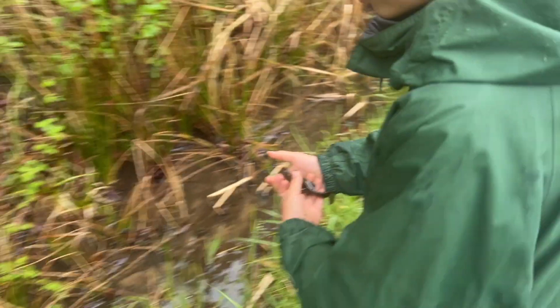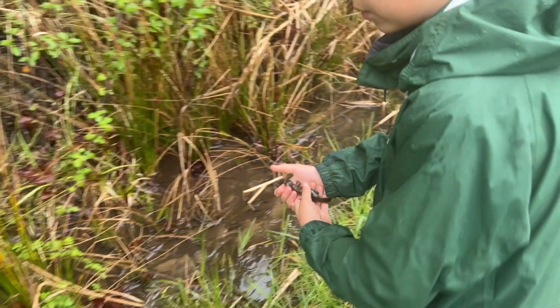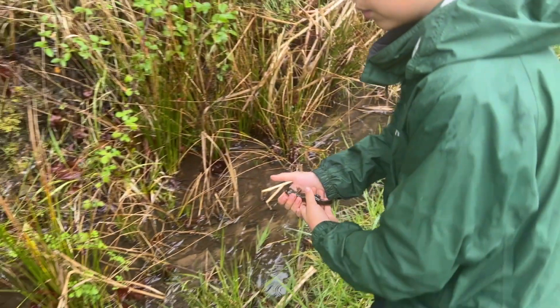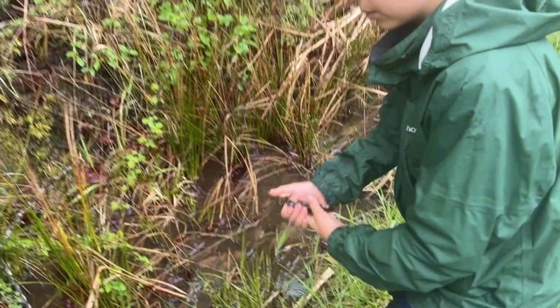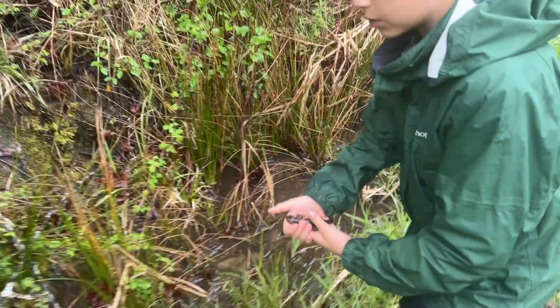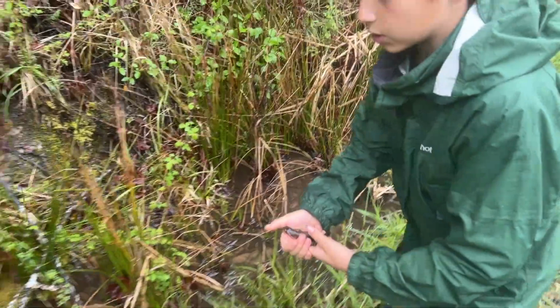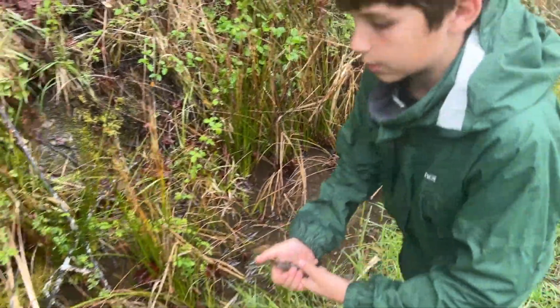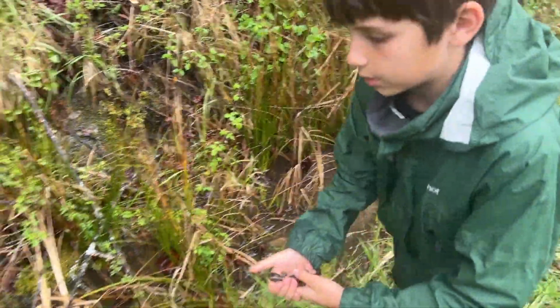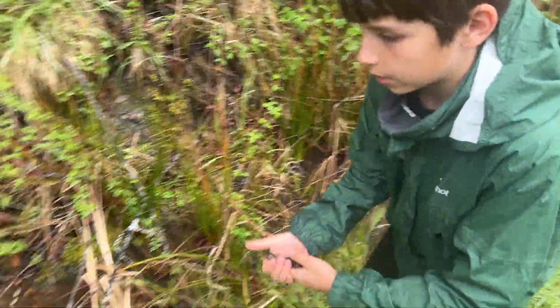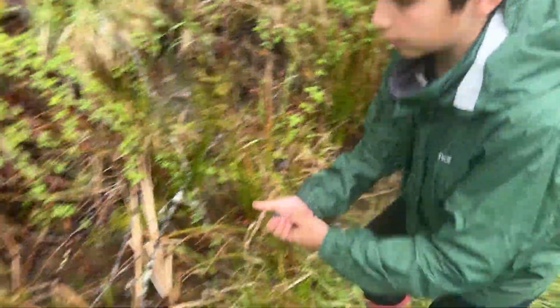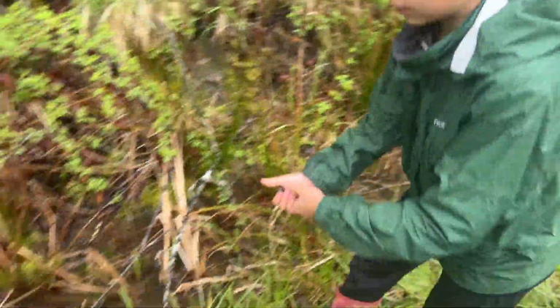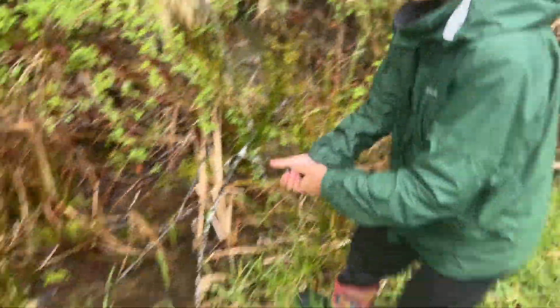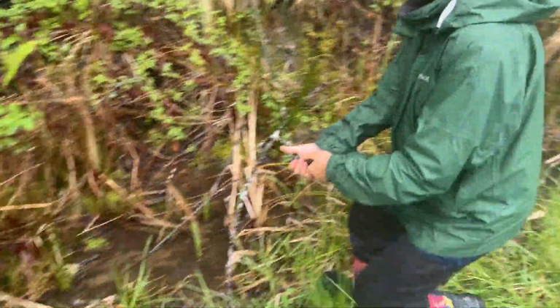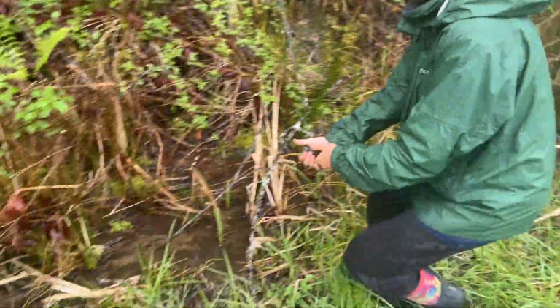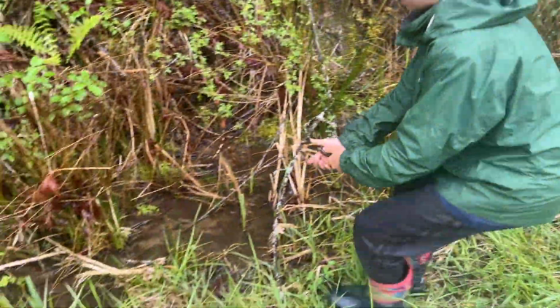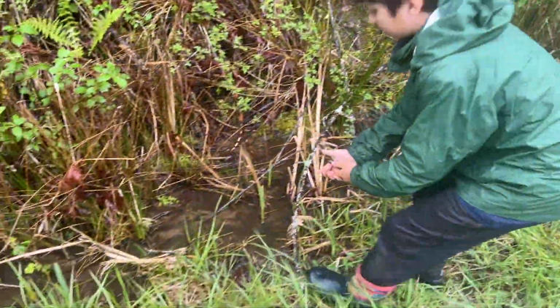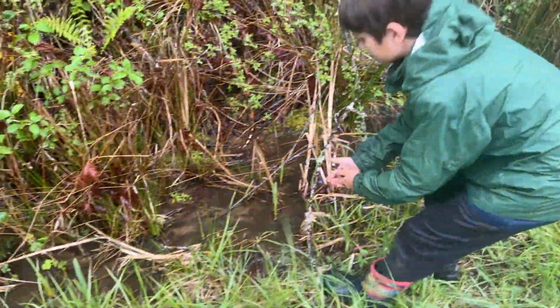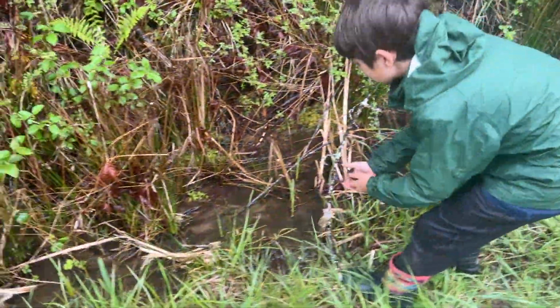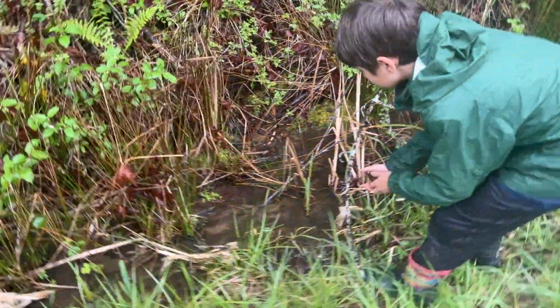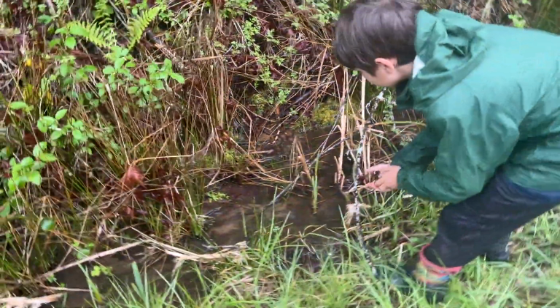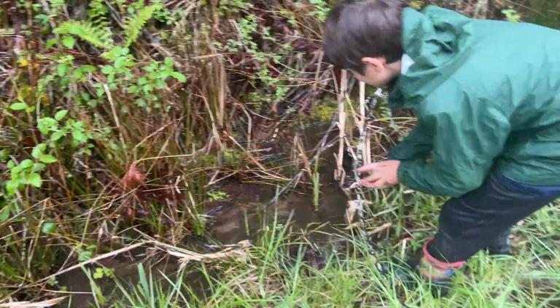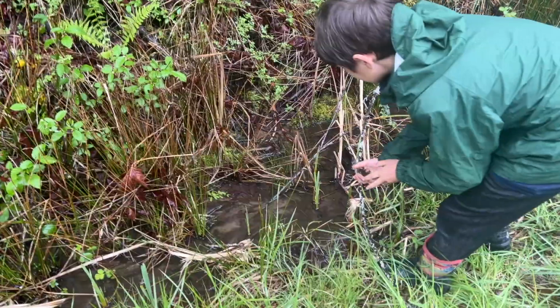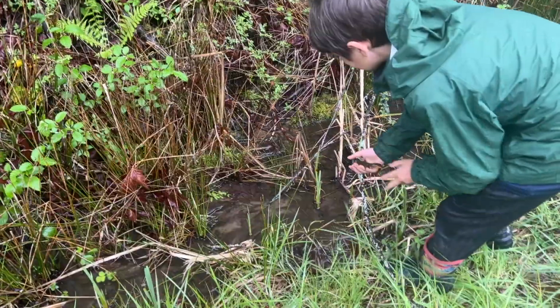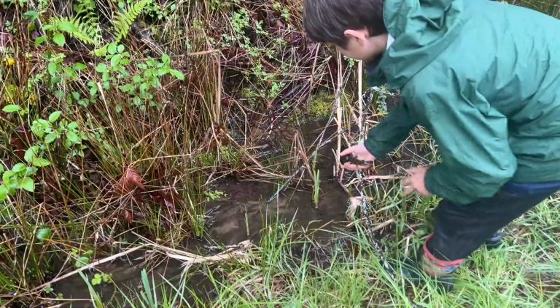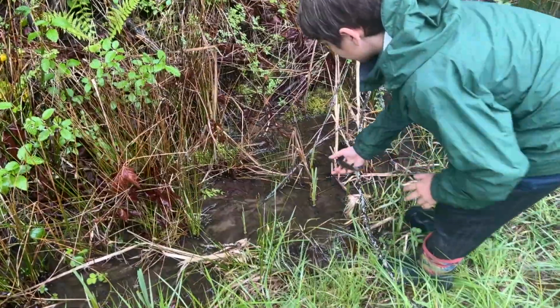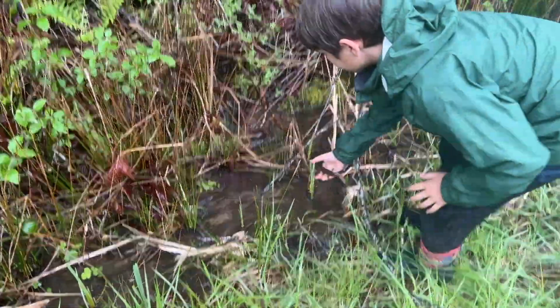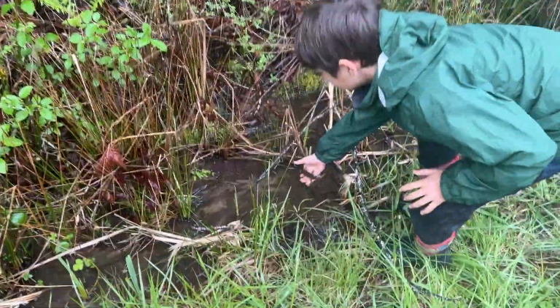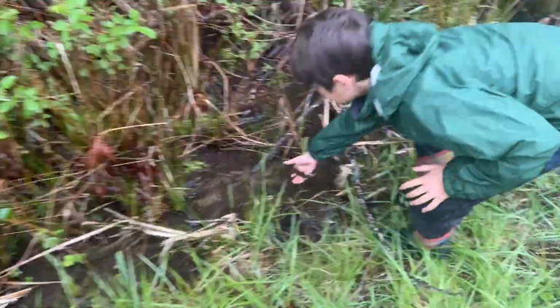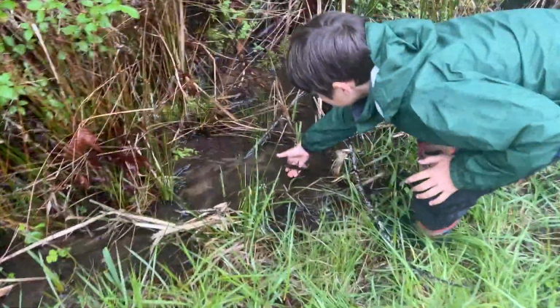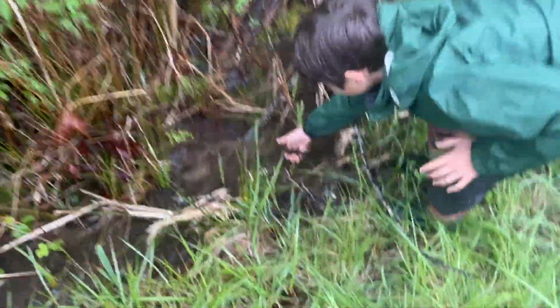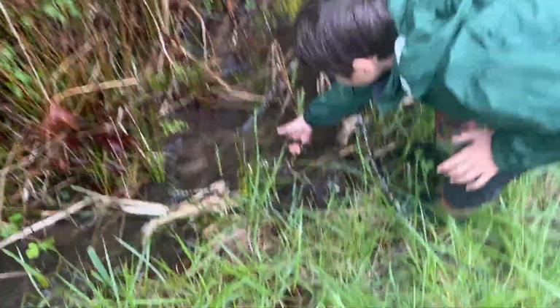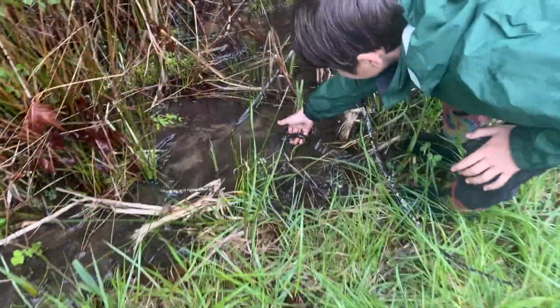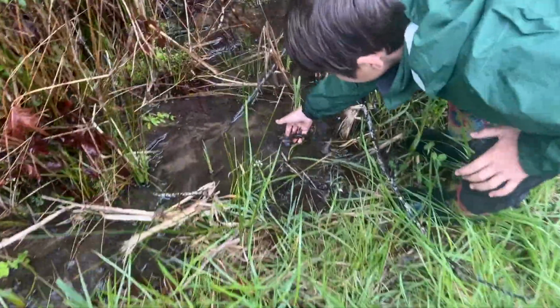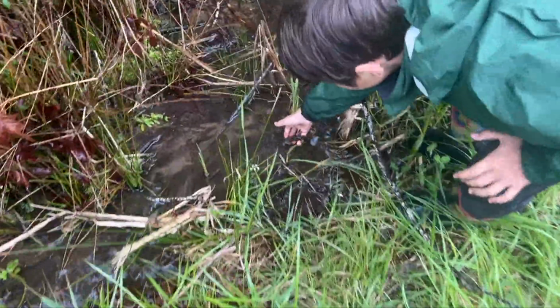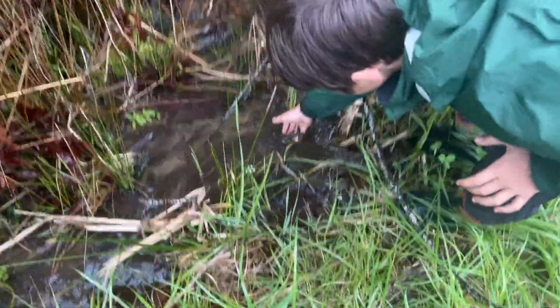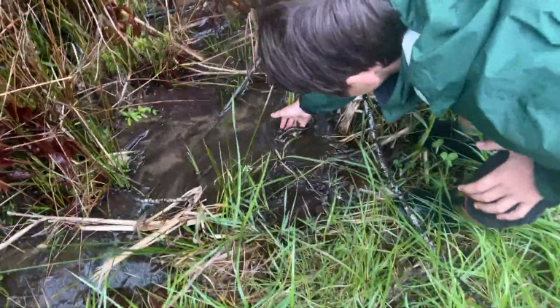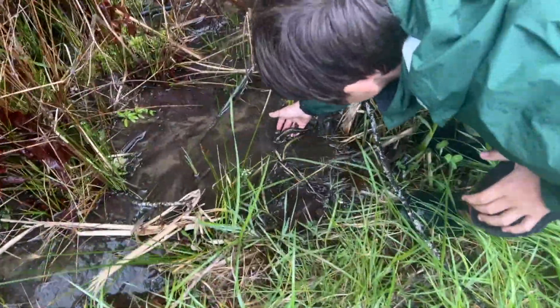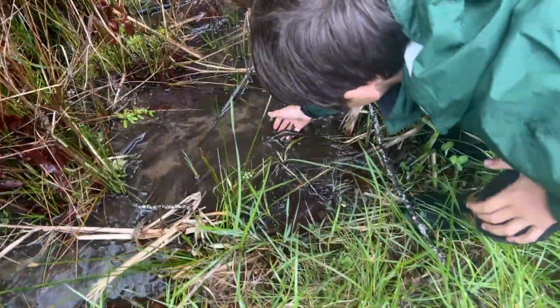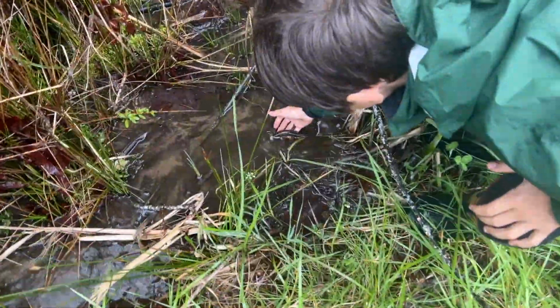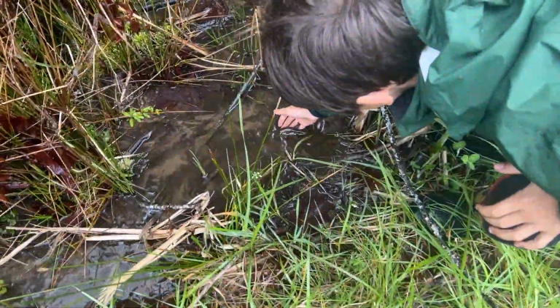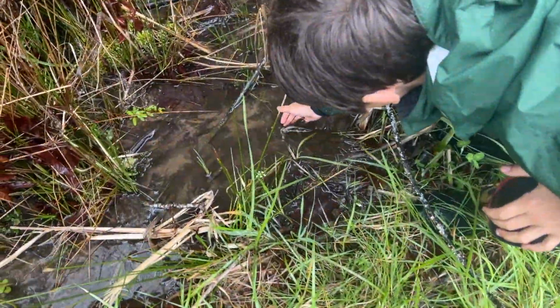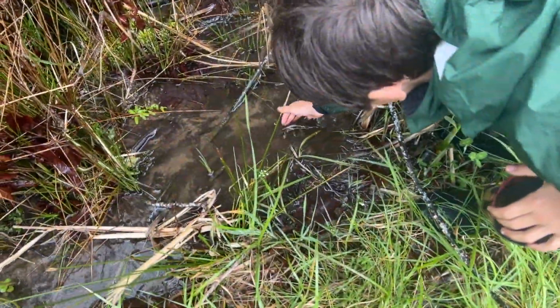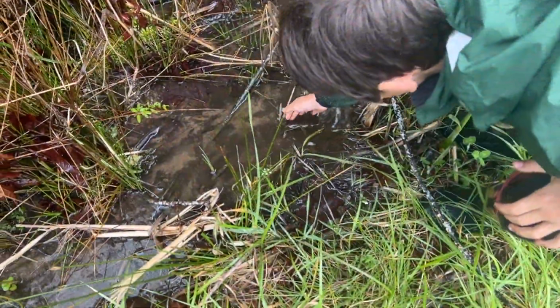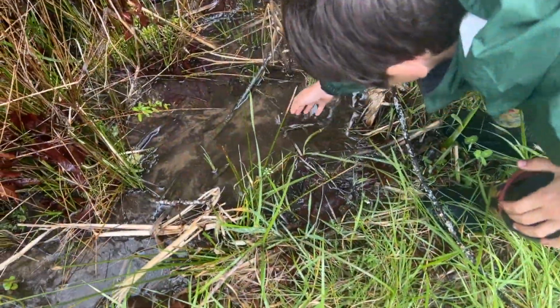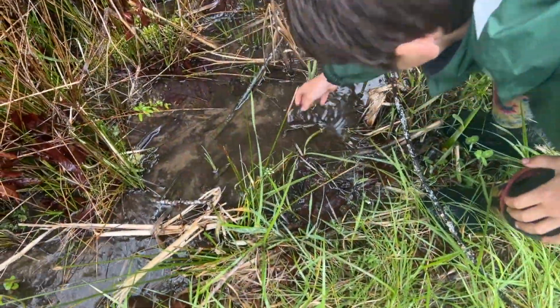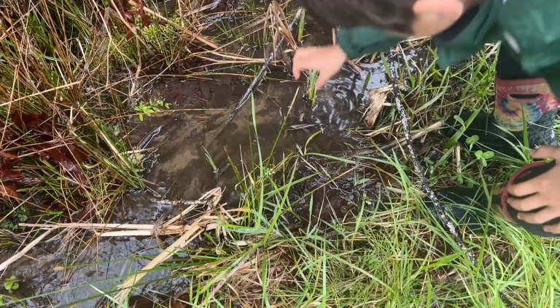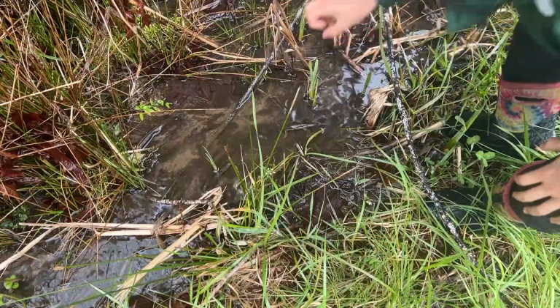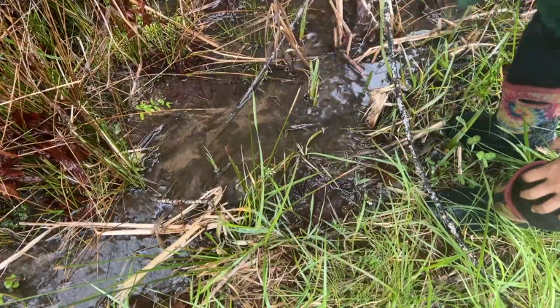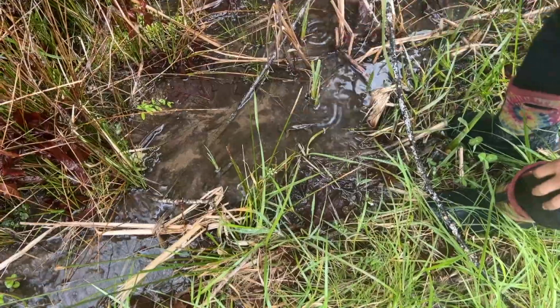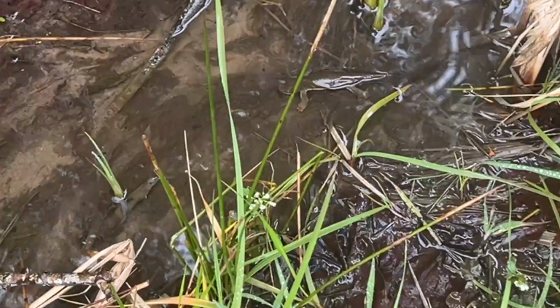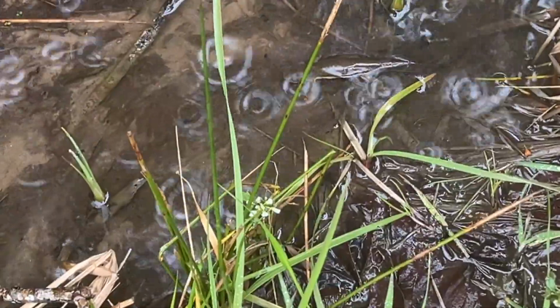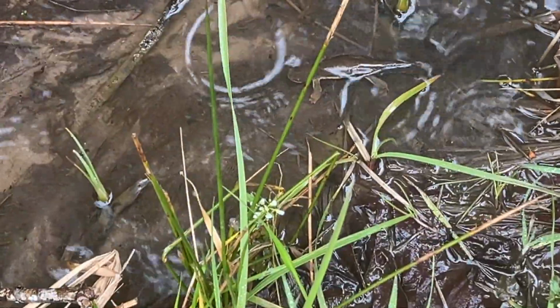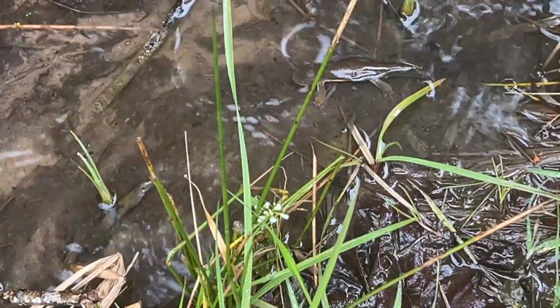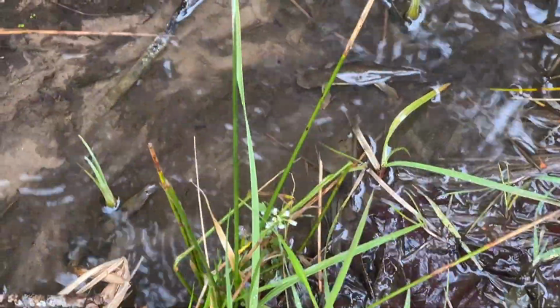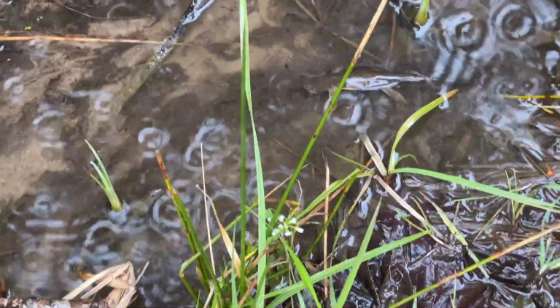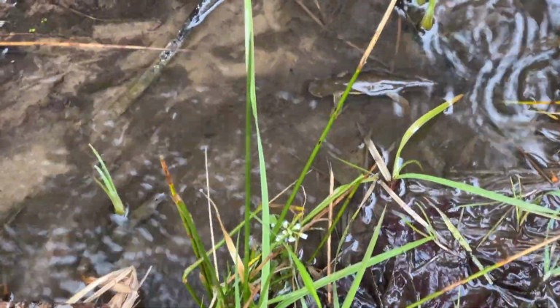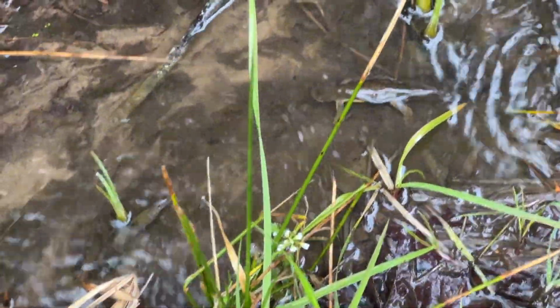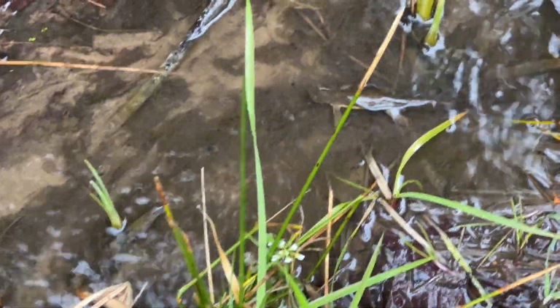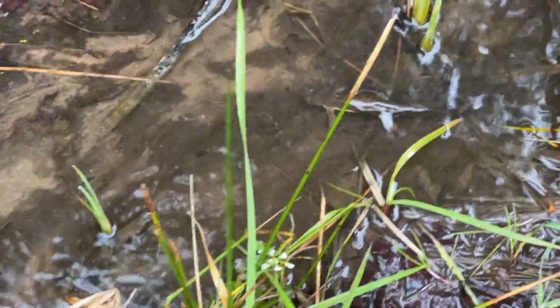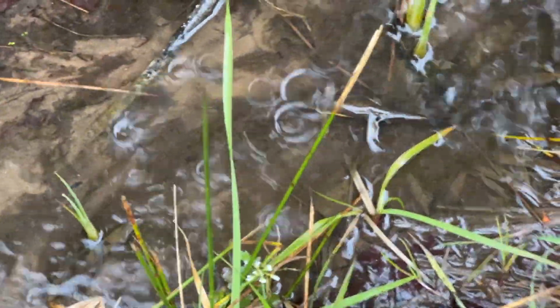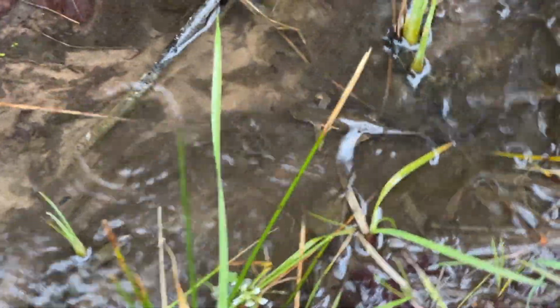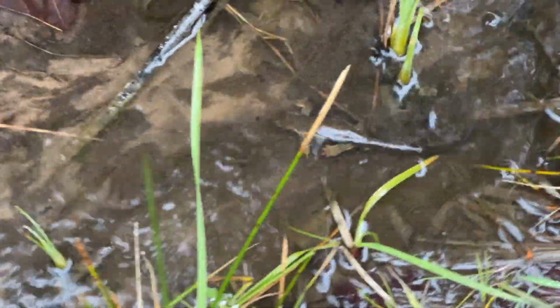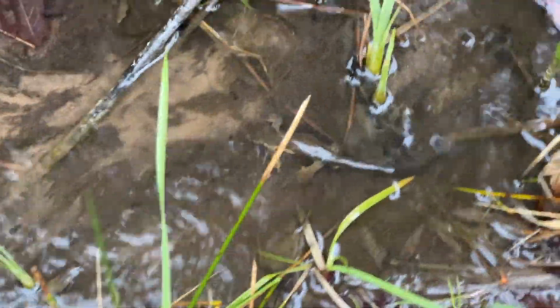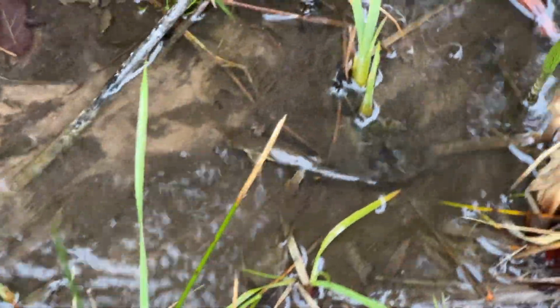I'm just going to release him right here where he was swimming, and hopefully we can find some more stuff. Catch you if we find something else.